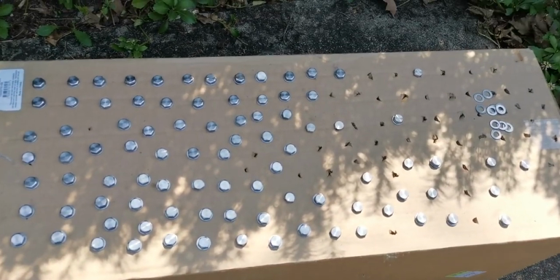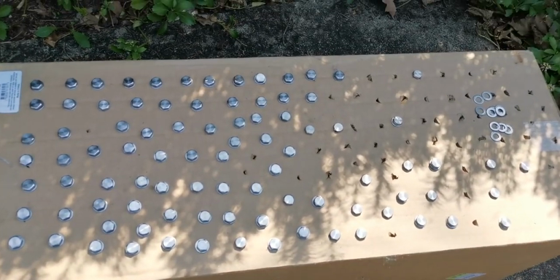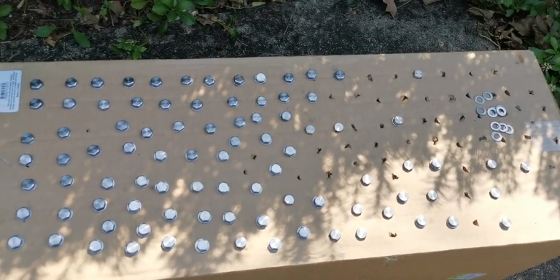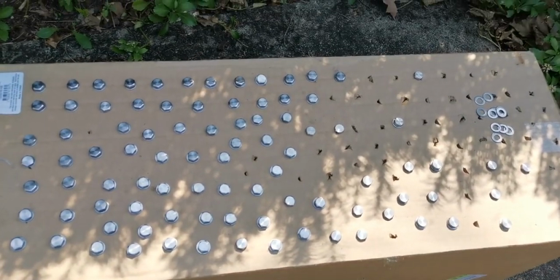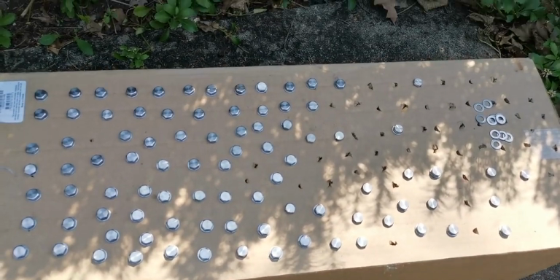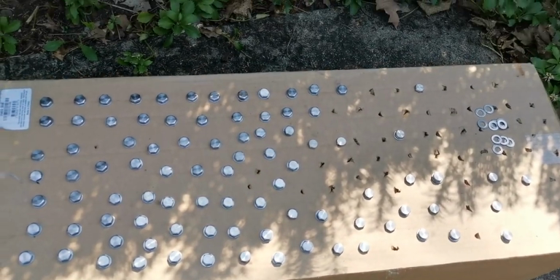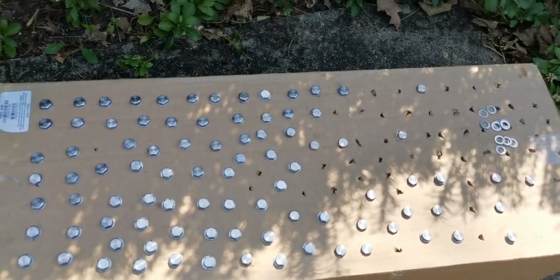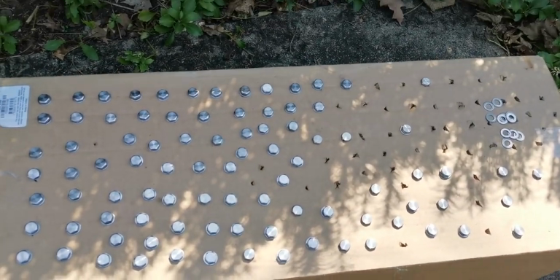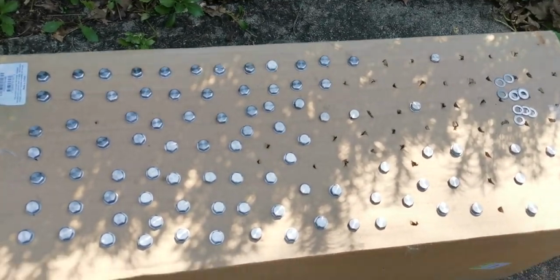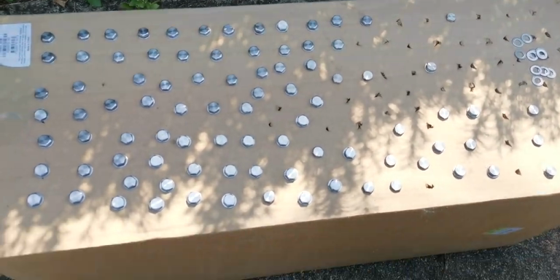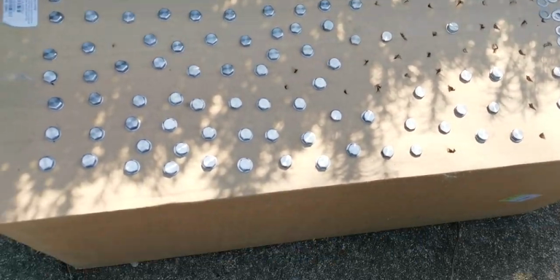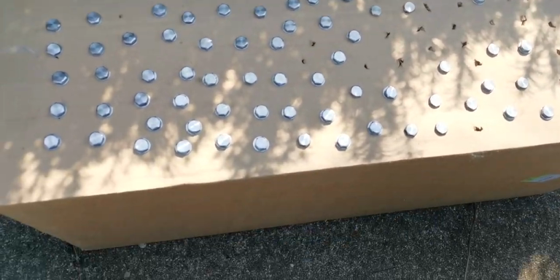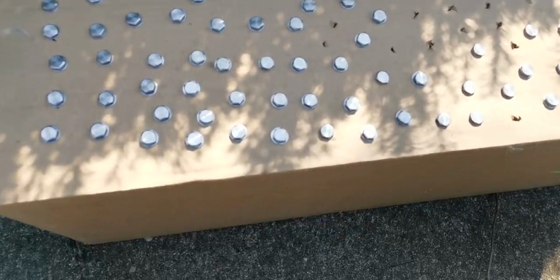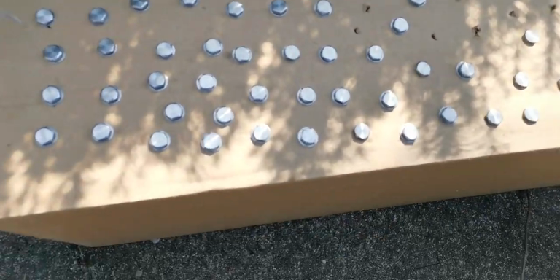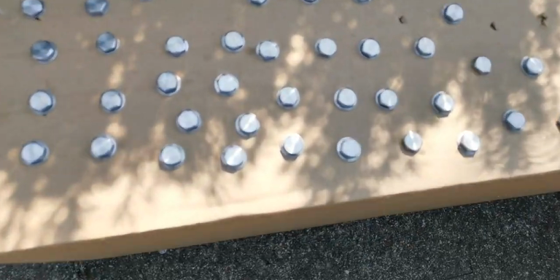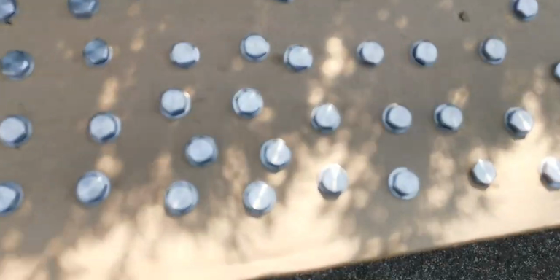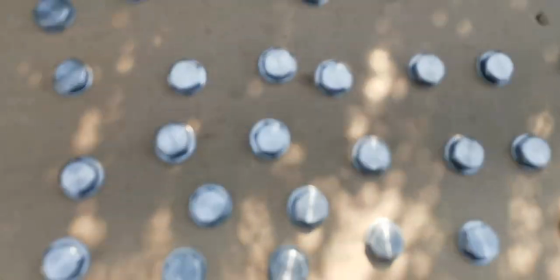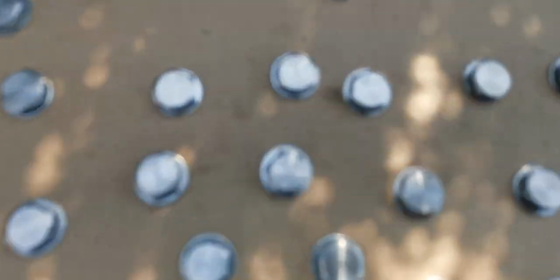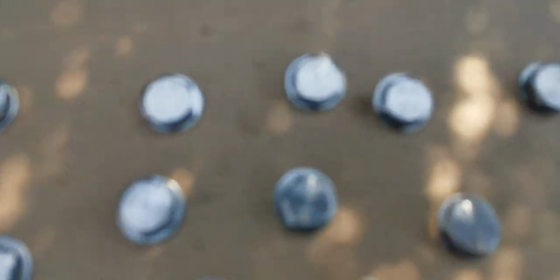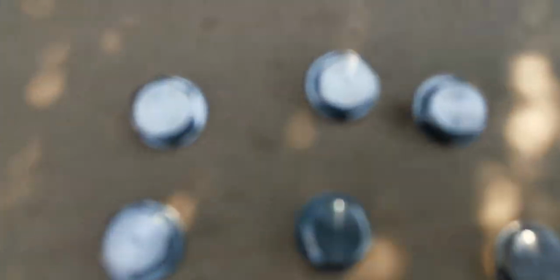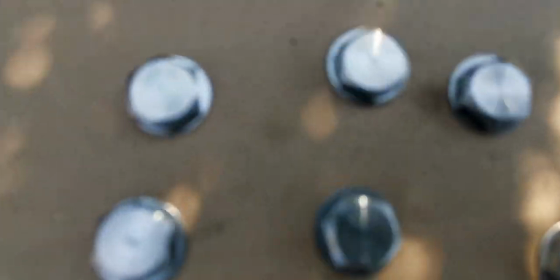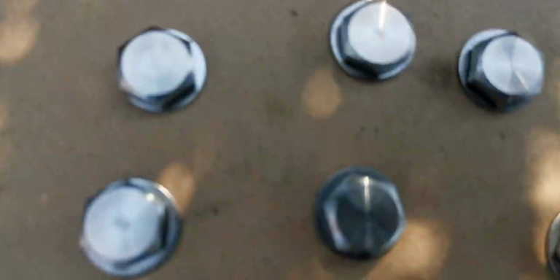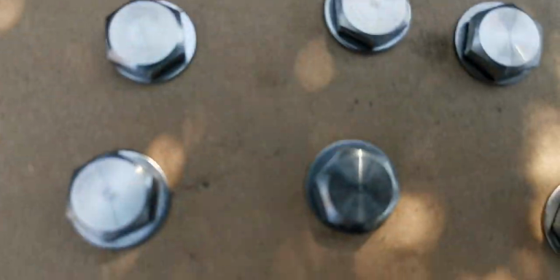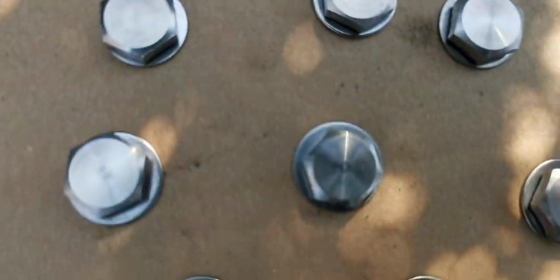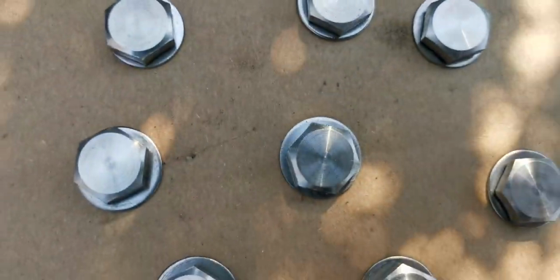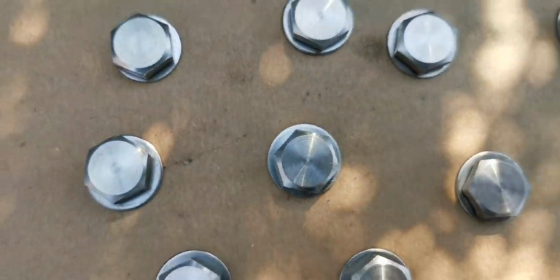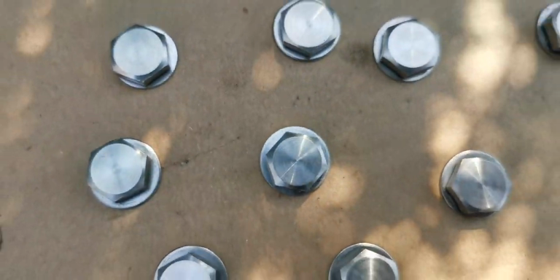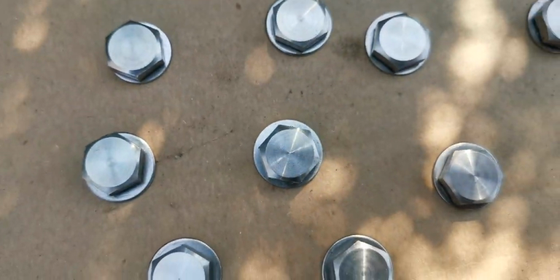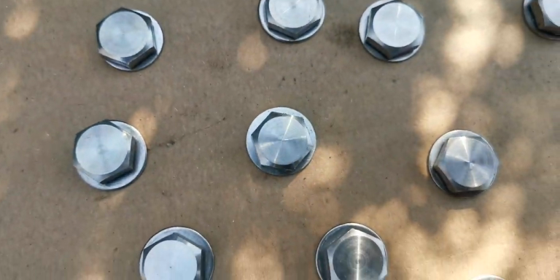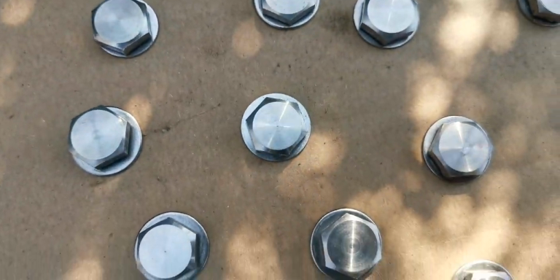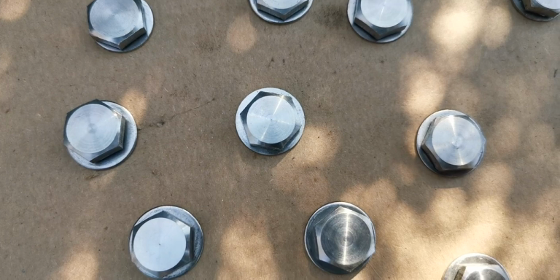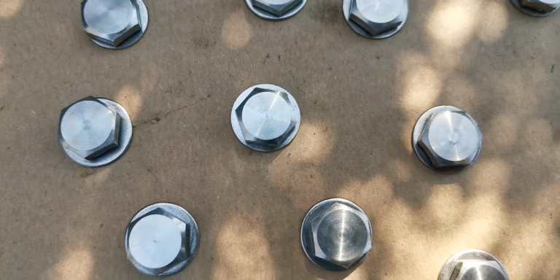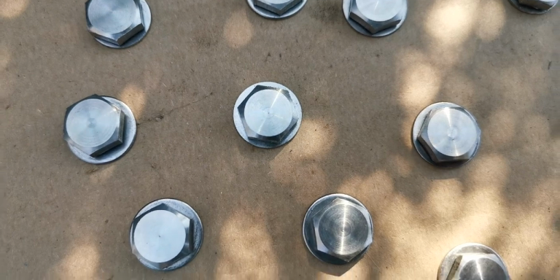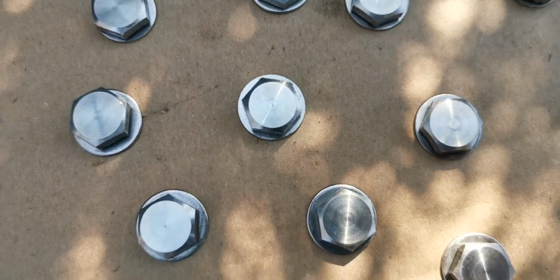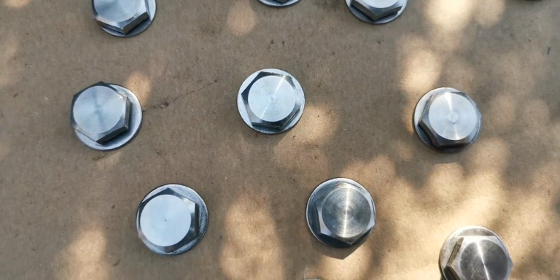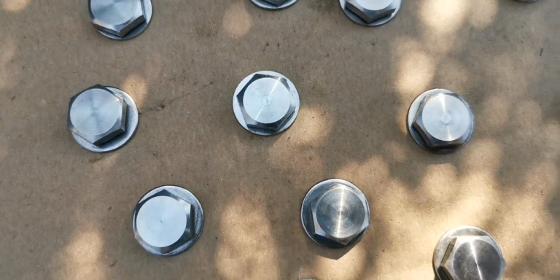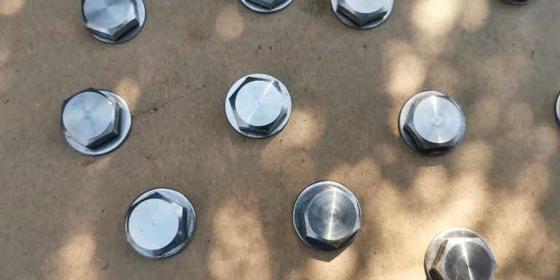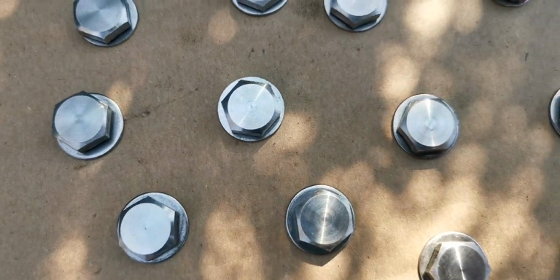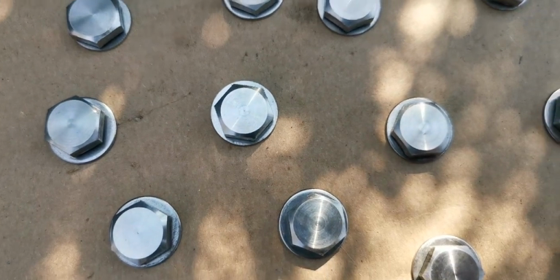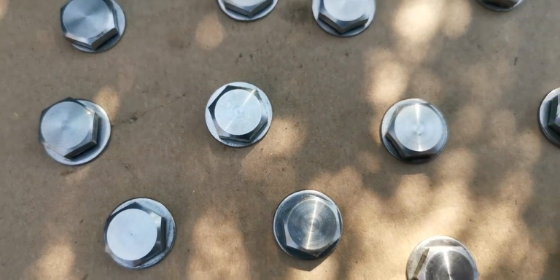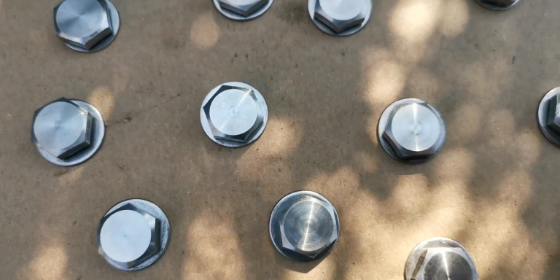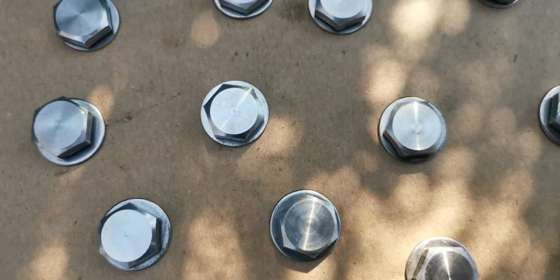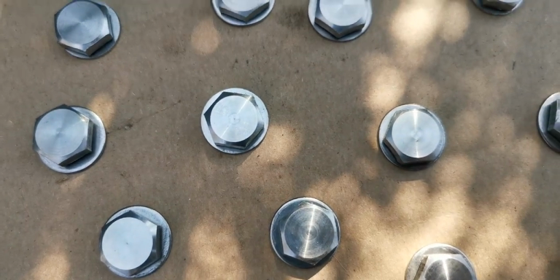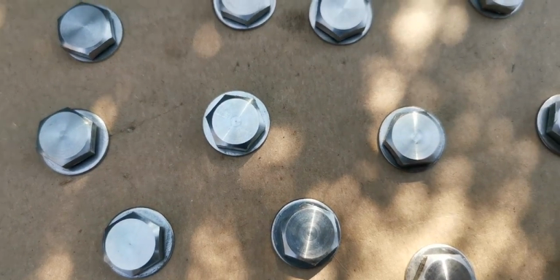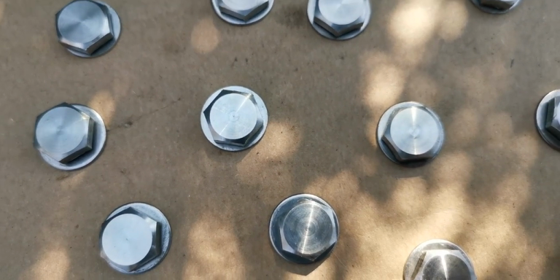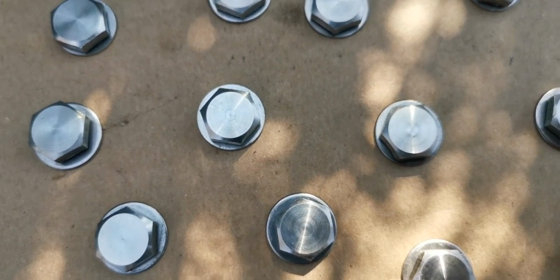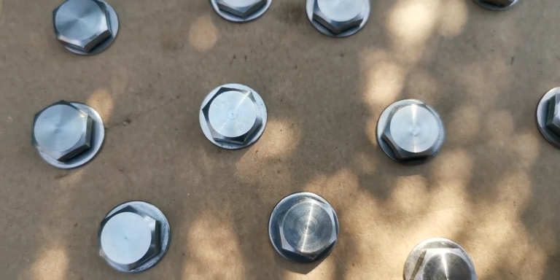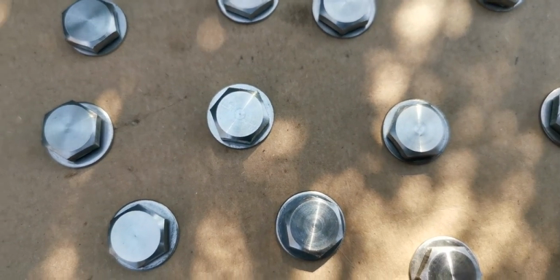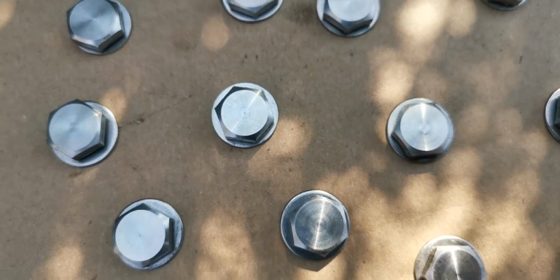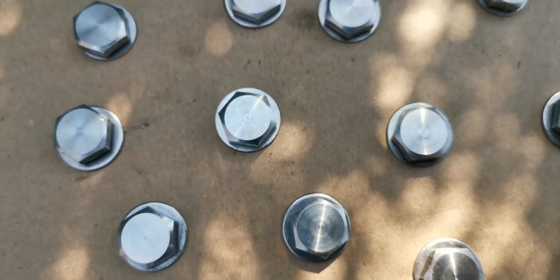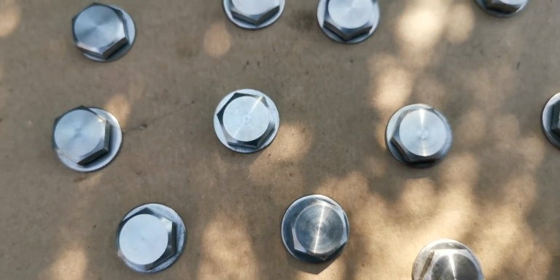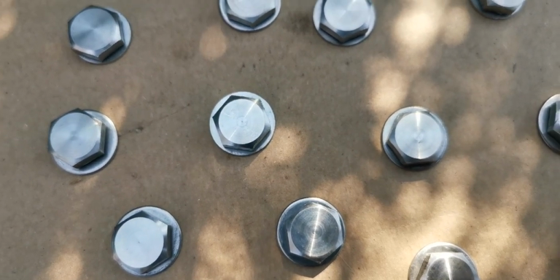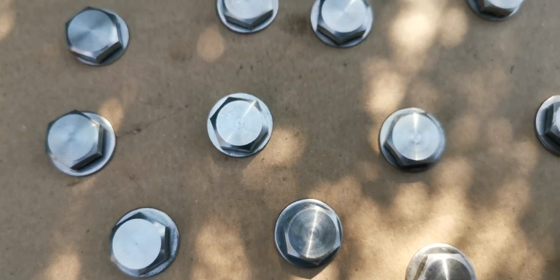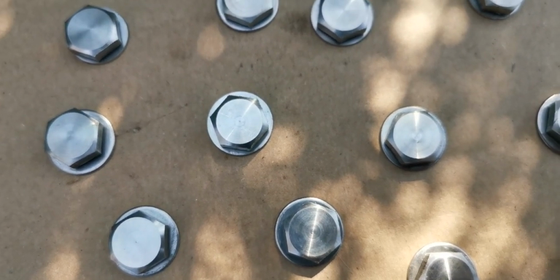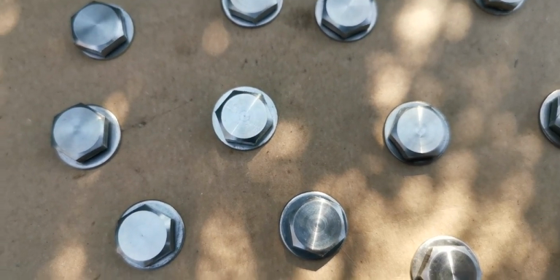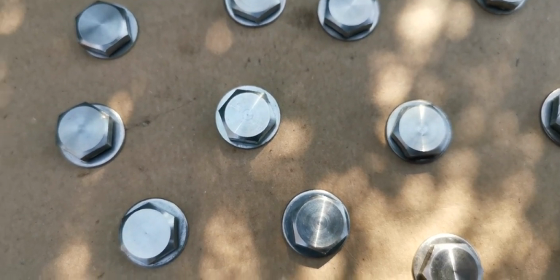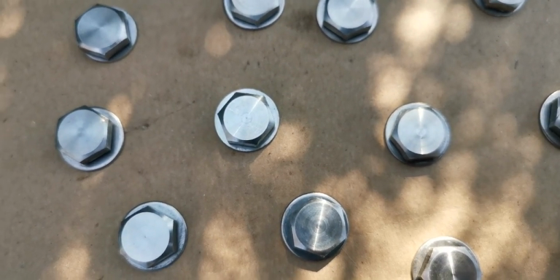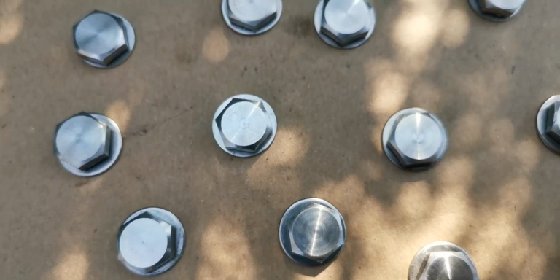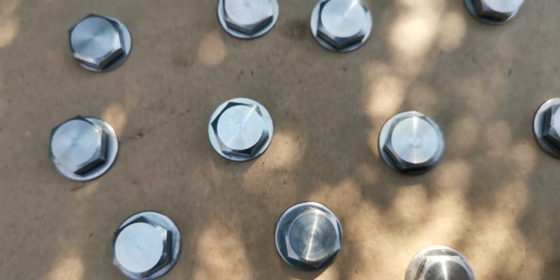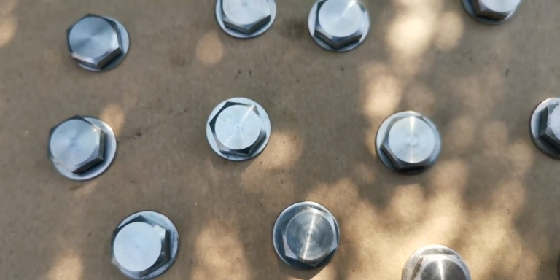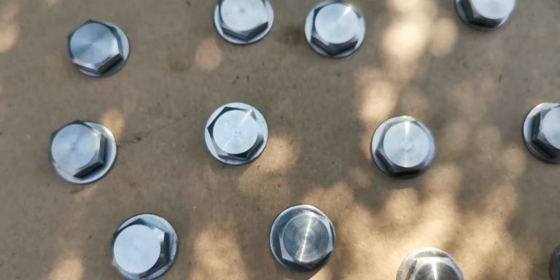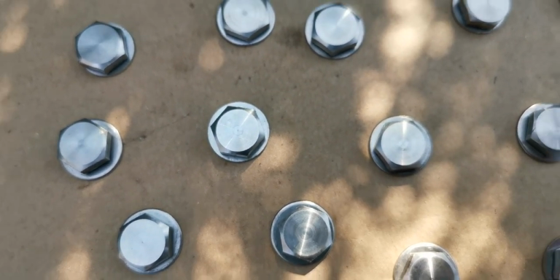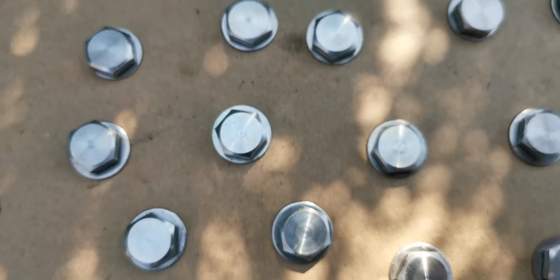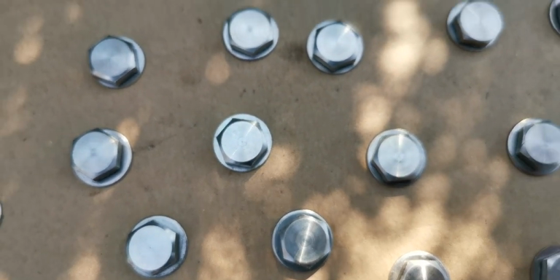Those are gonna look way better black. You can barely see the washers when they're on anyway, so I'm not even going to bother painting them.